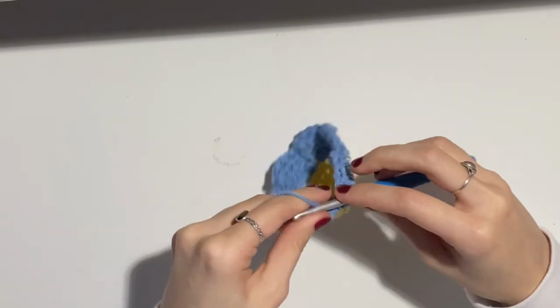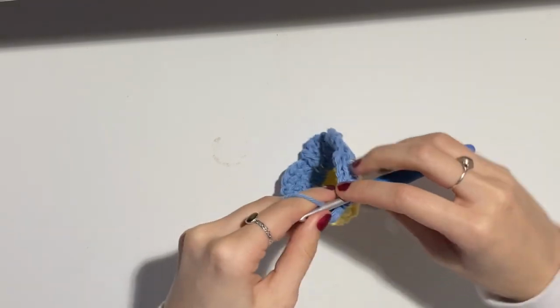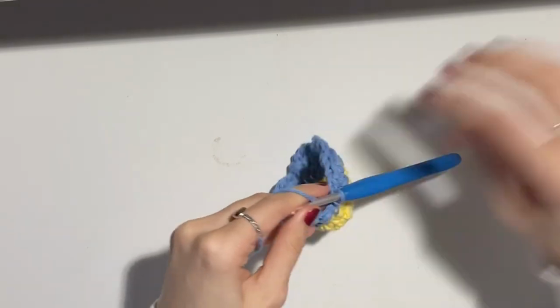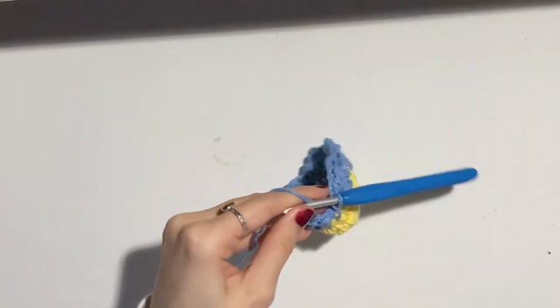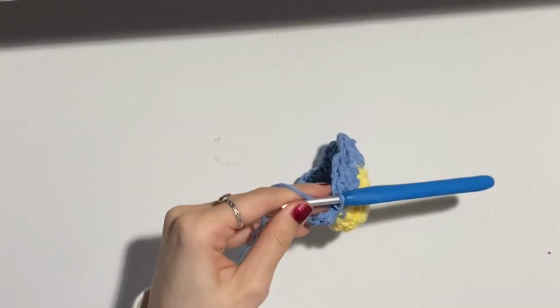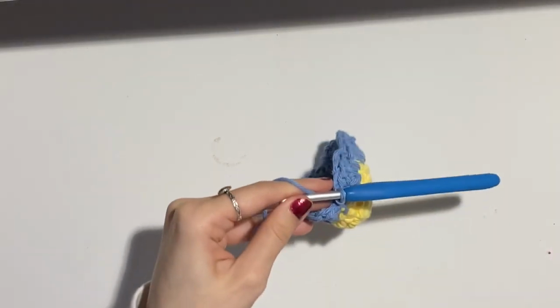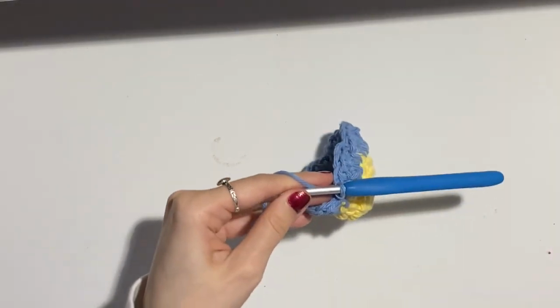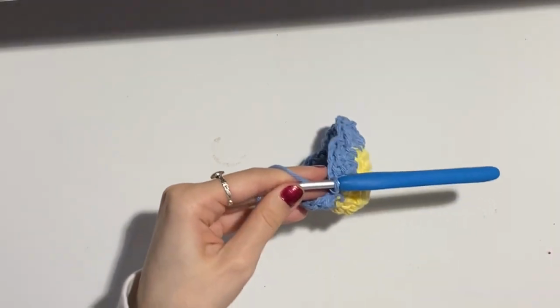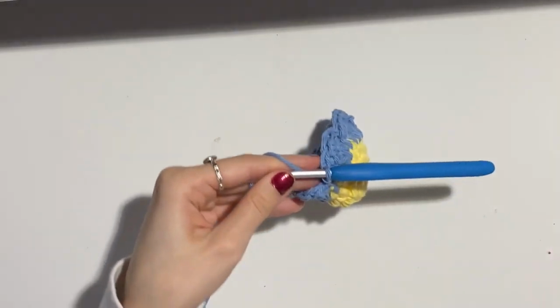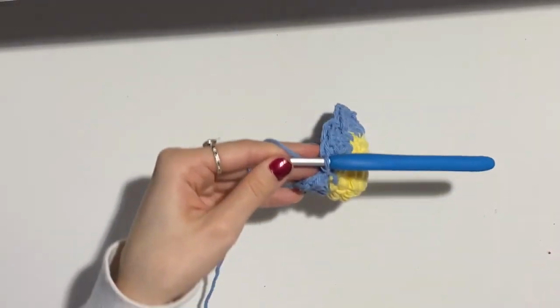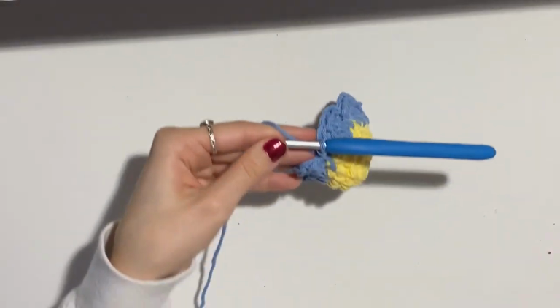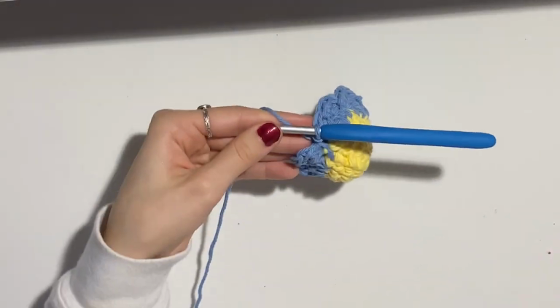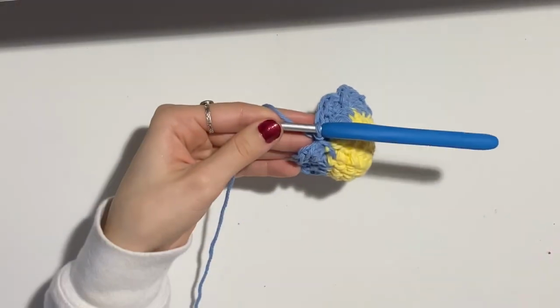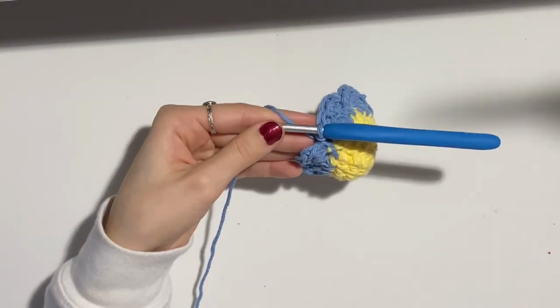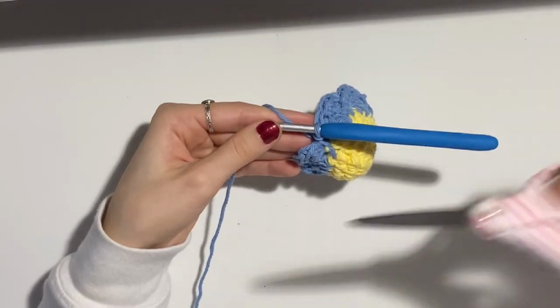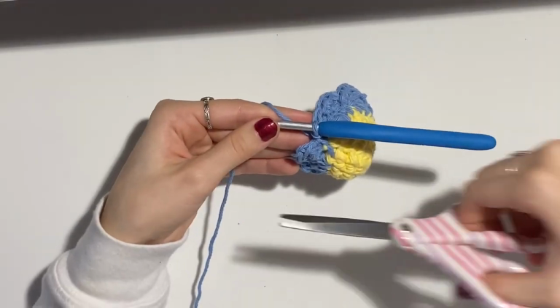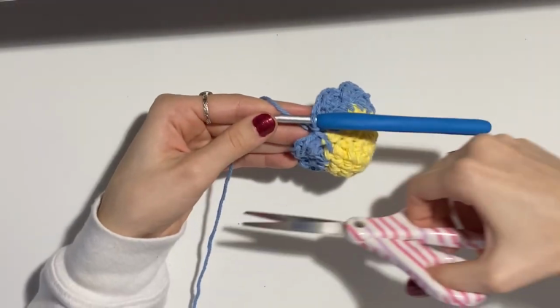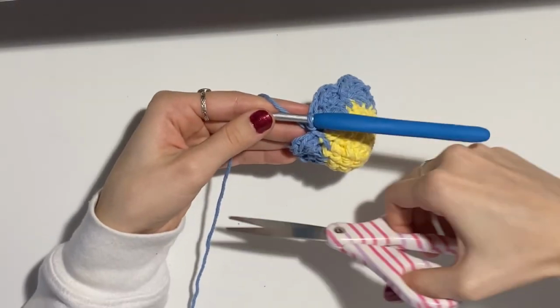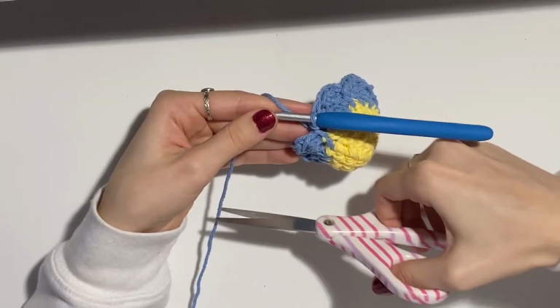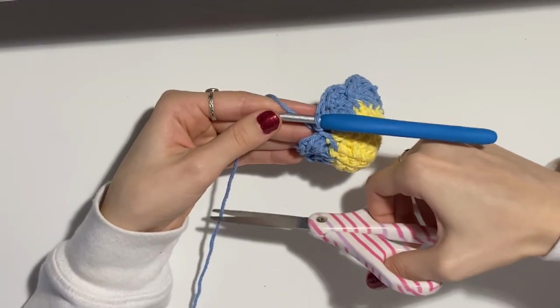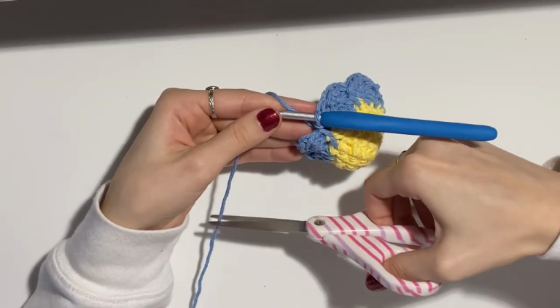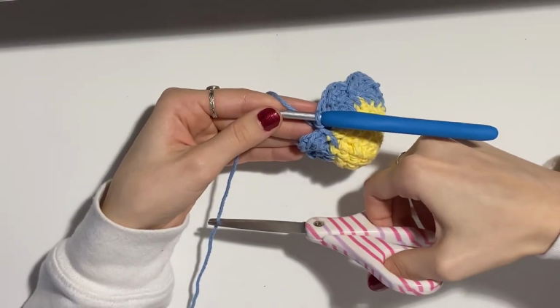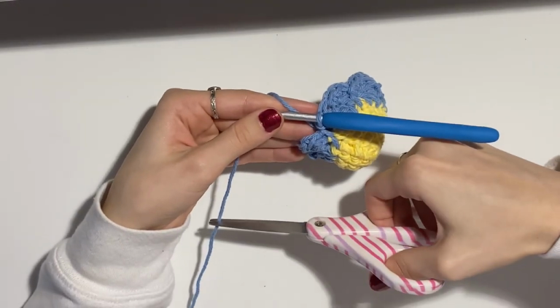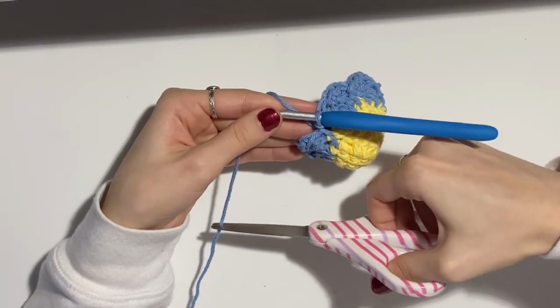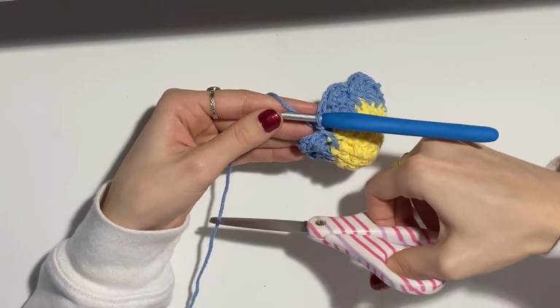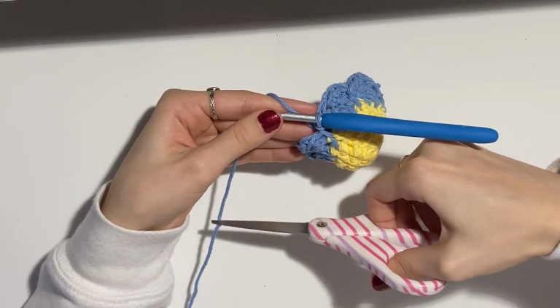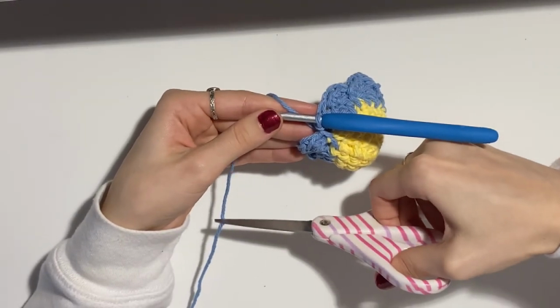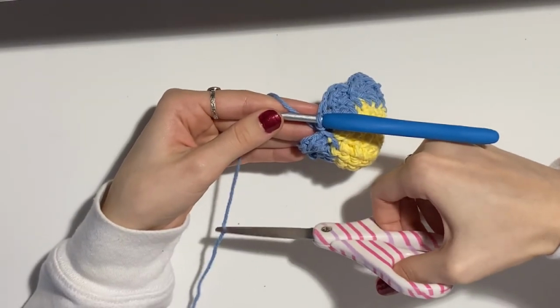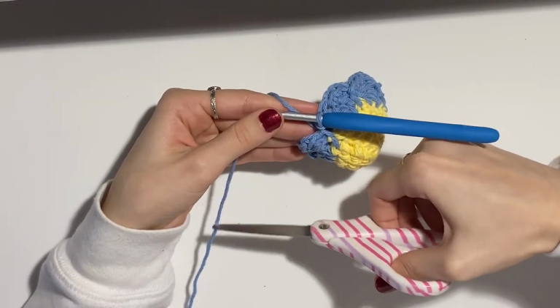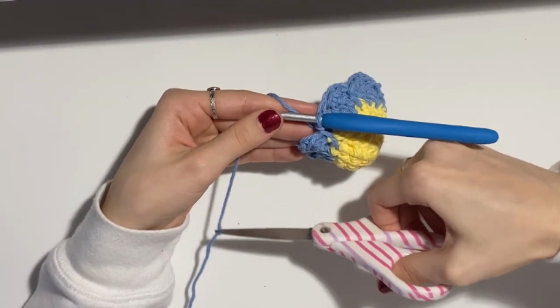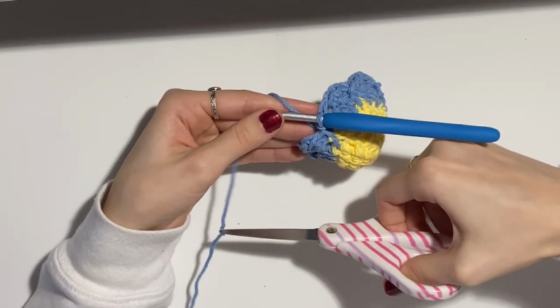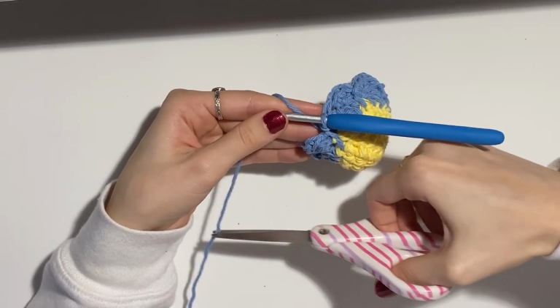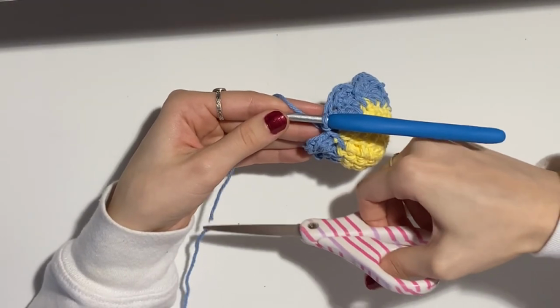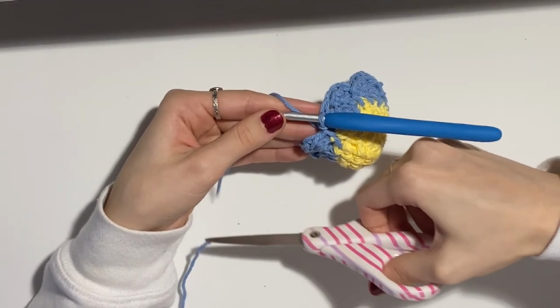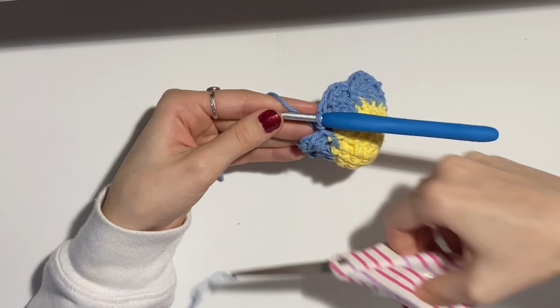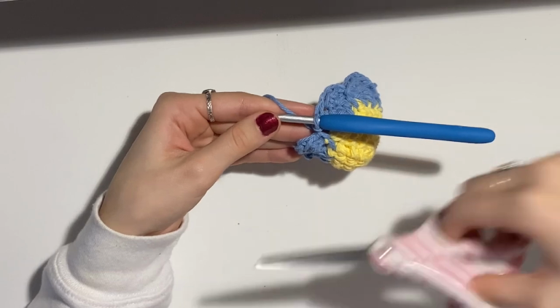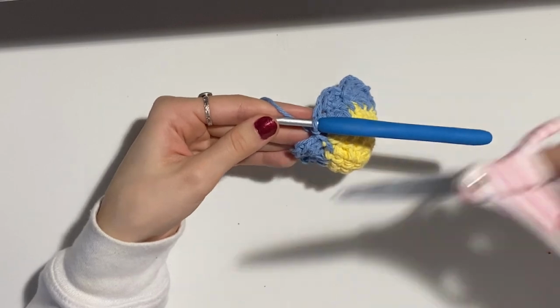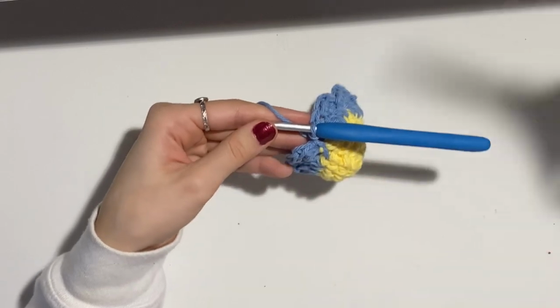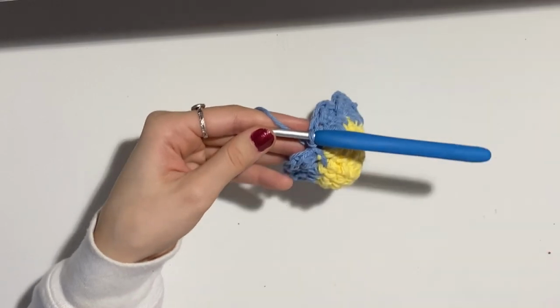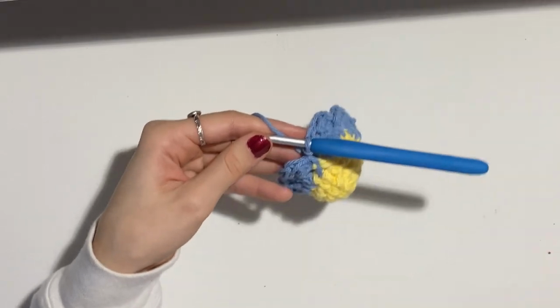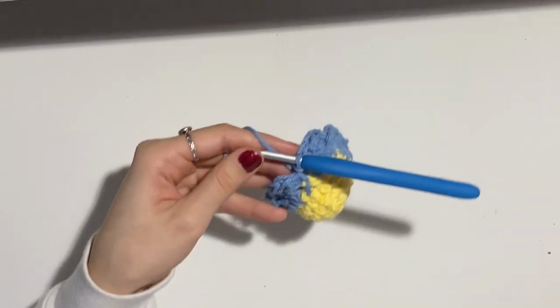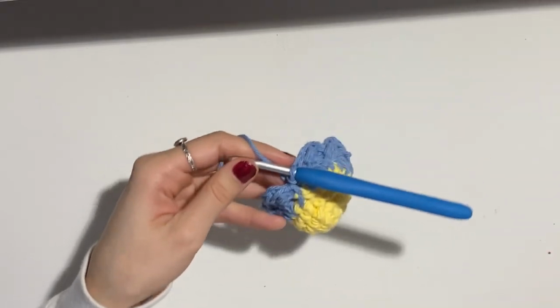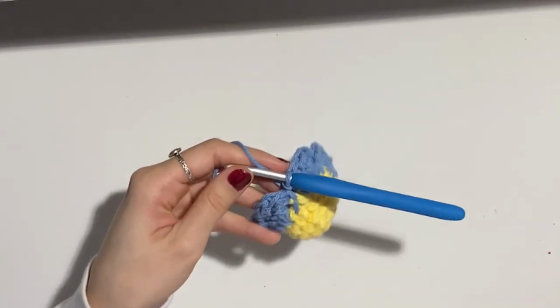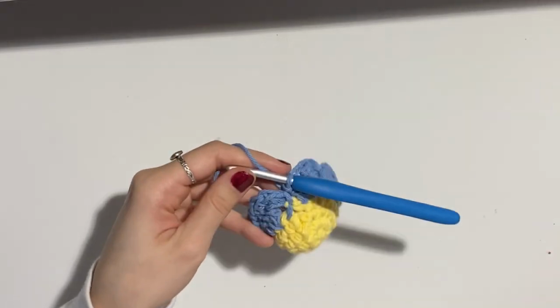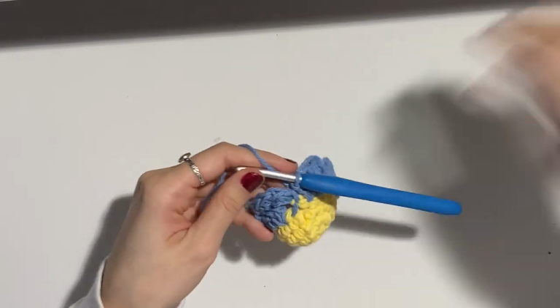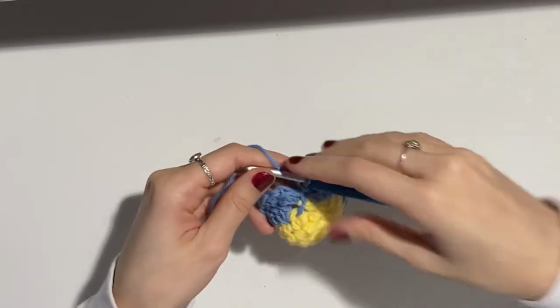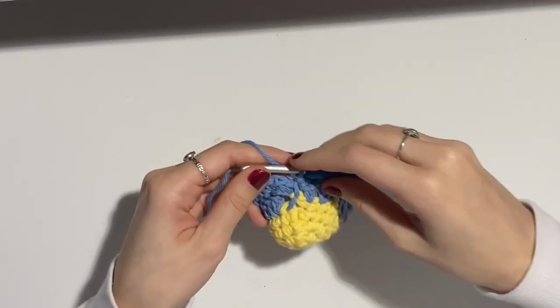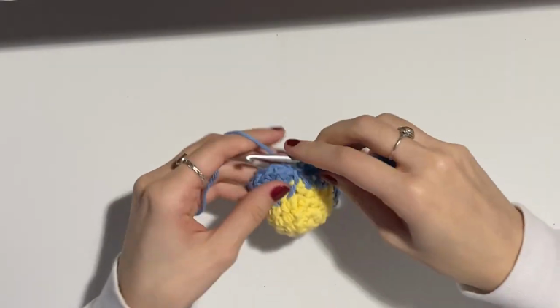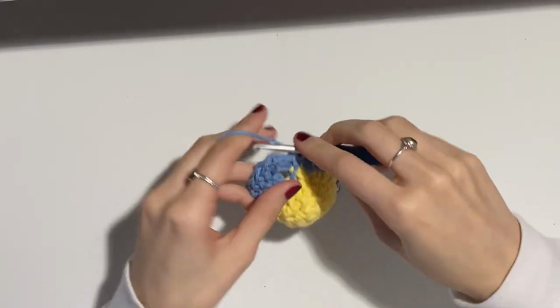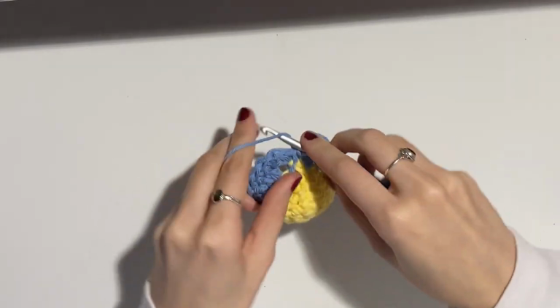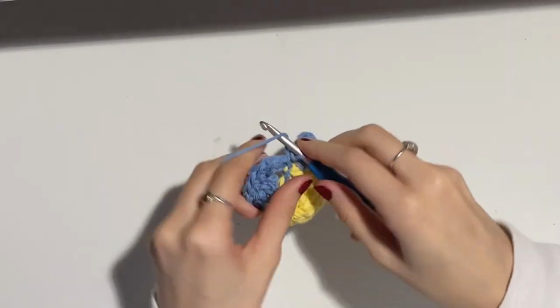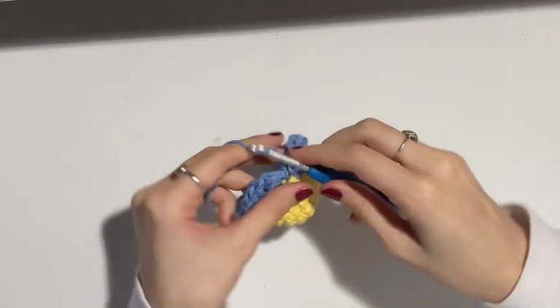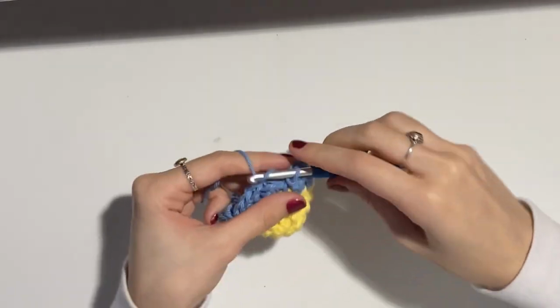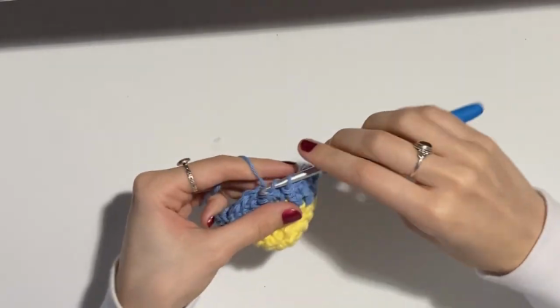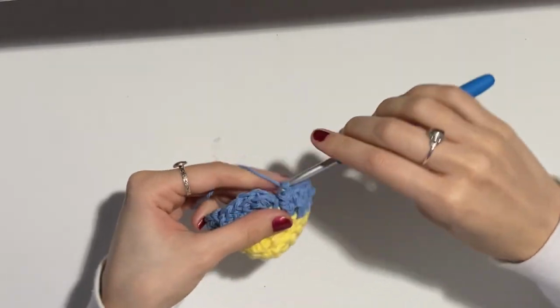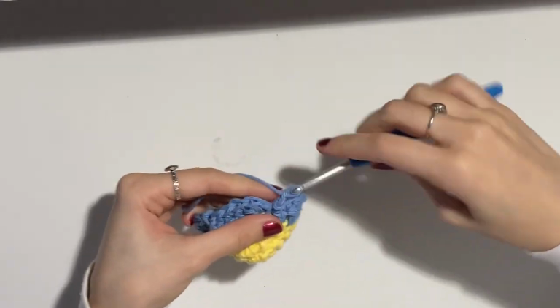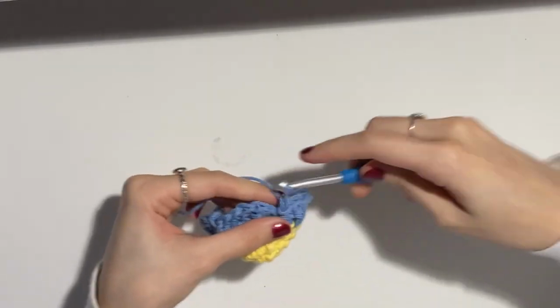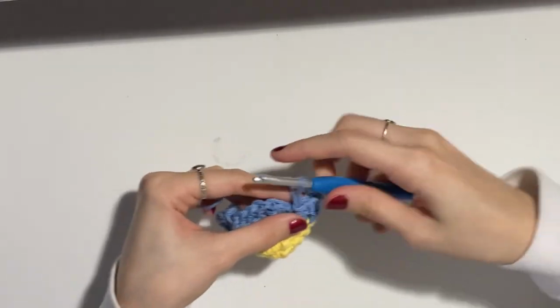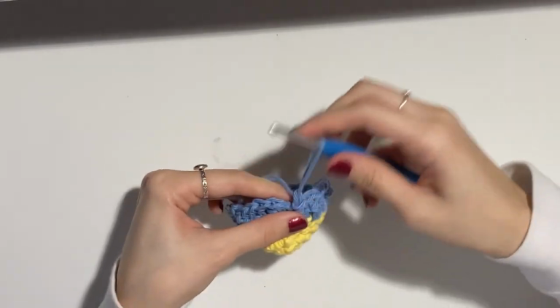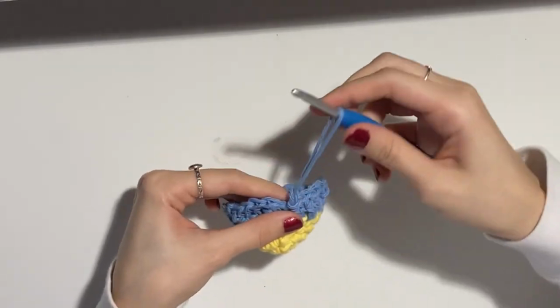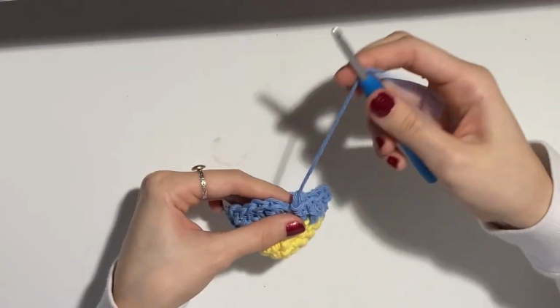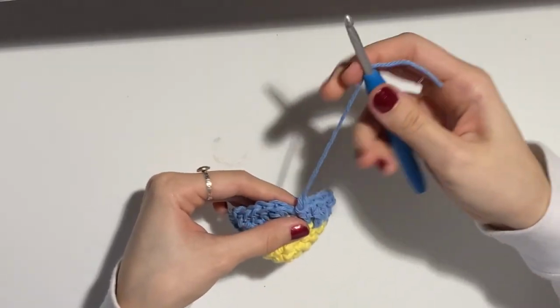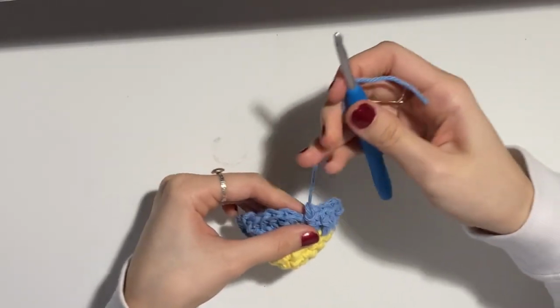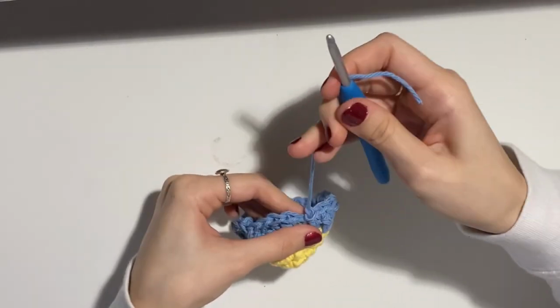The assembly is just the same as the first tutorial, so assemble it just like we did the mushroom.